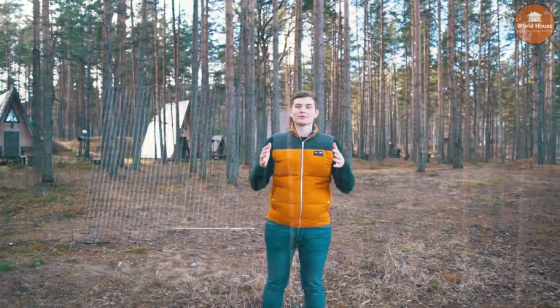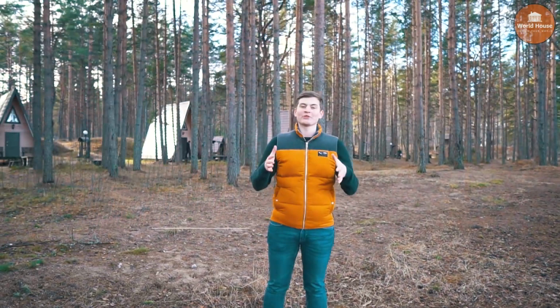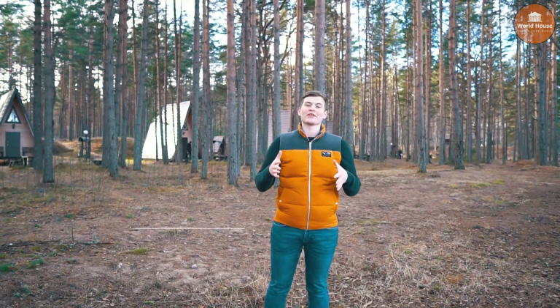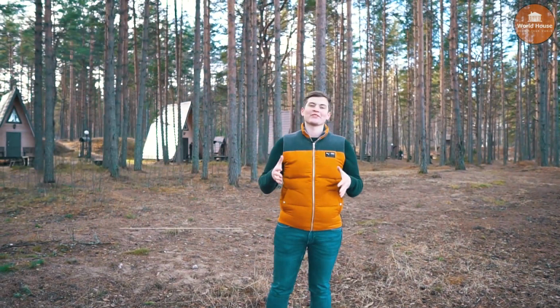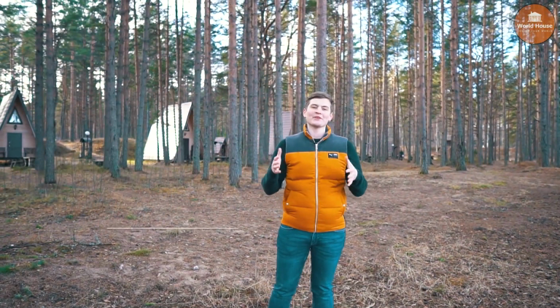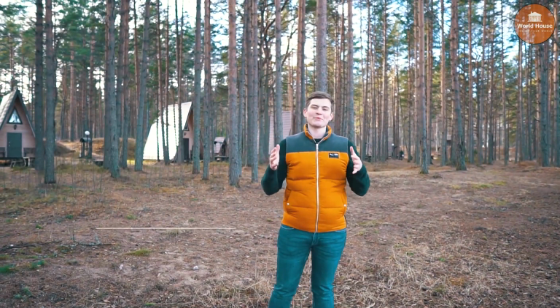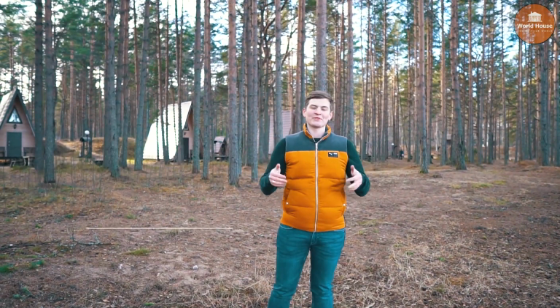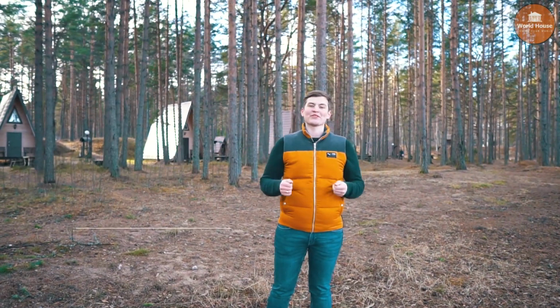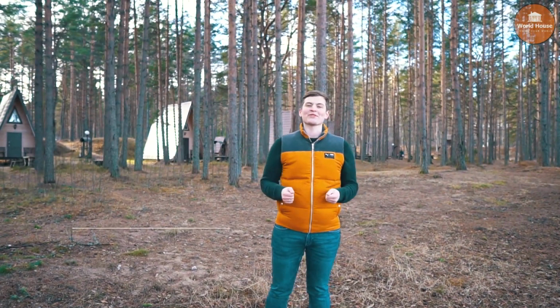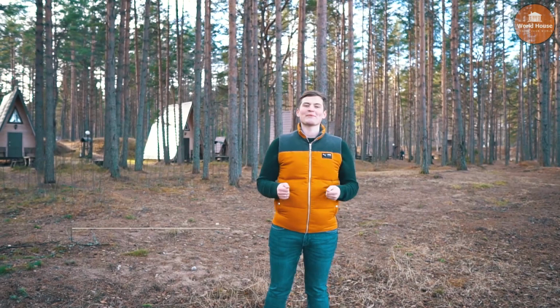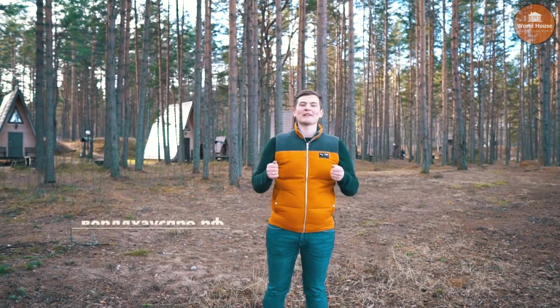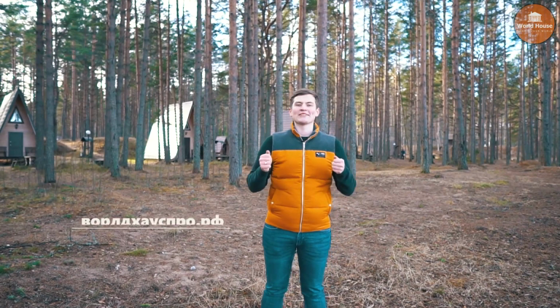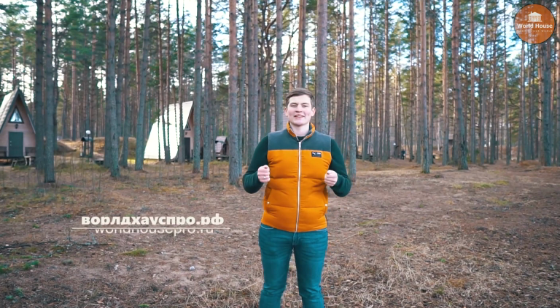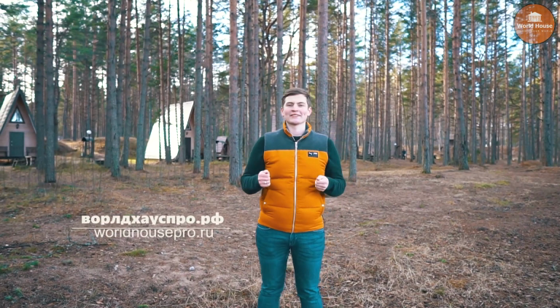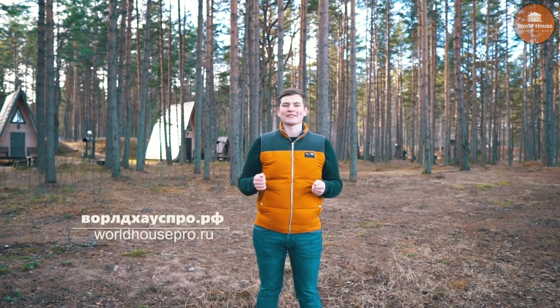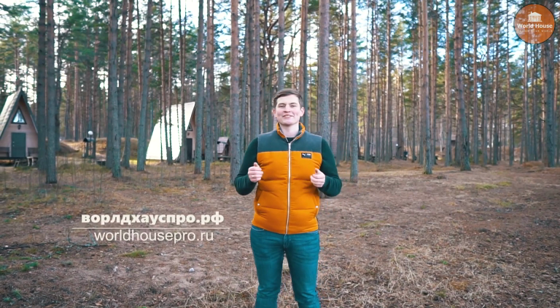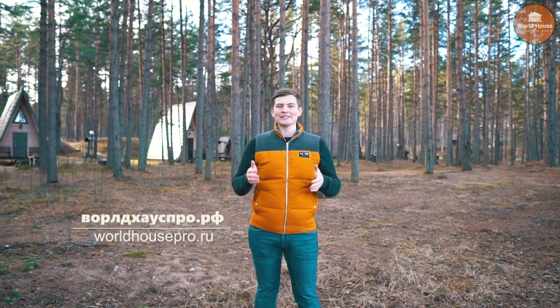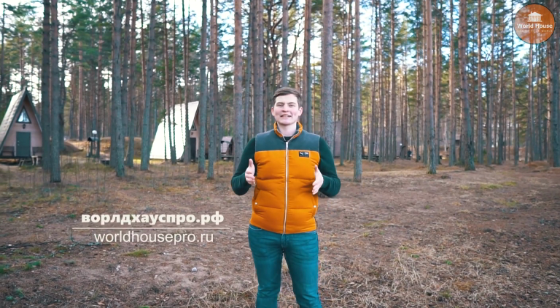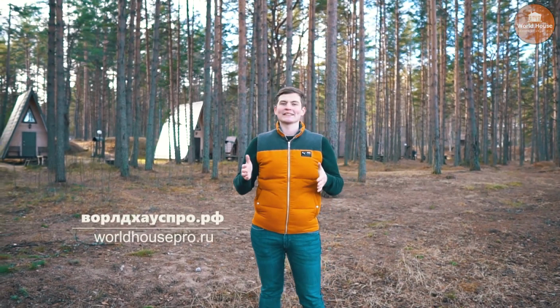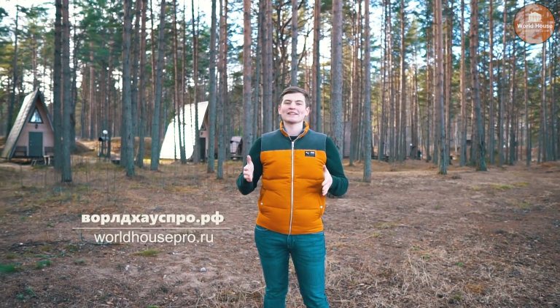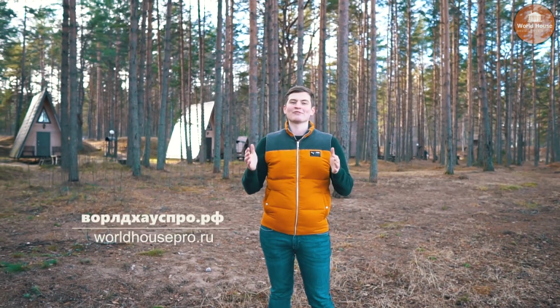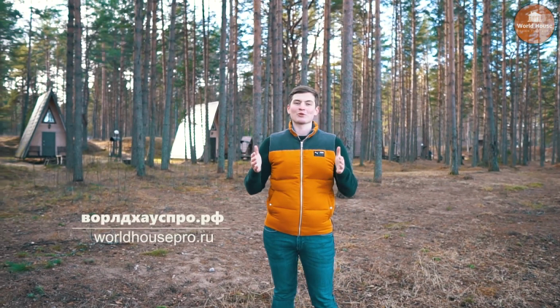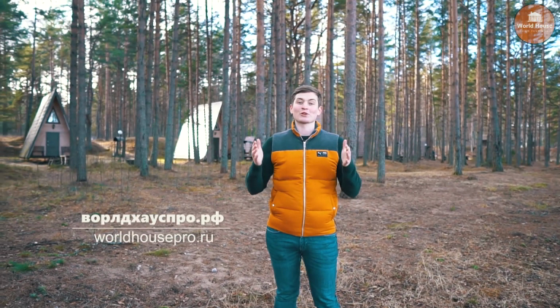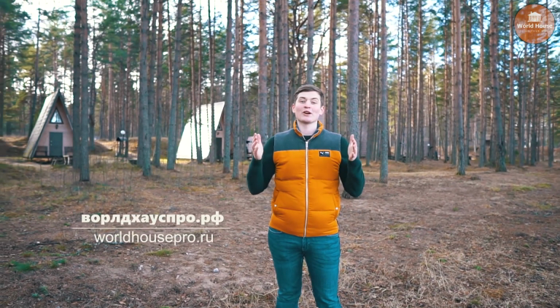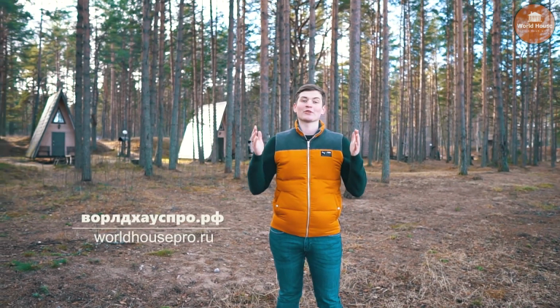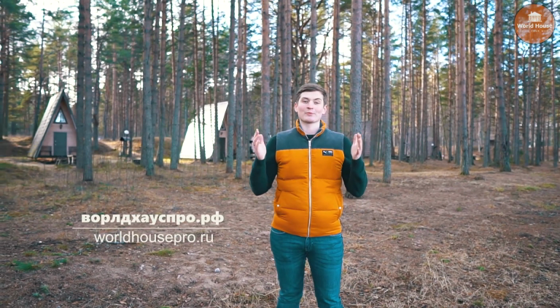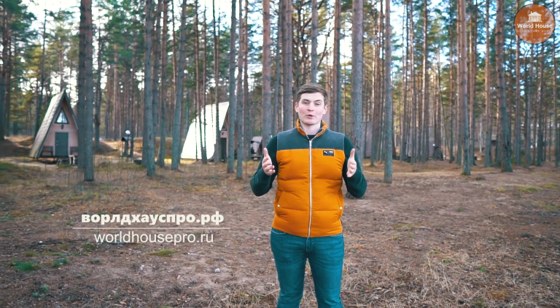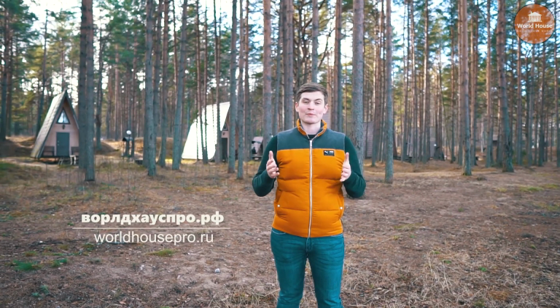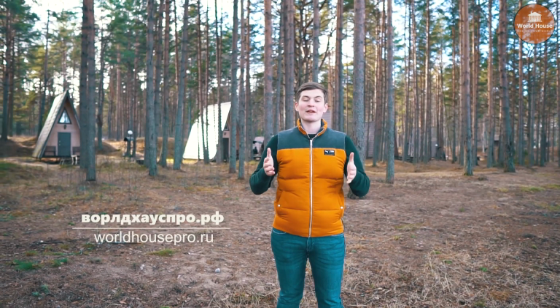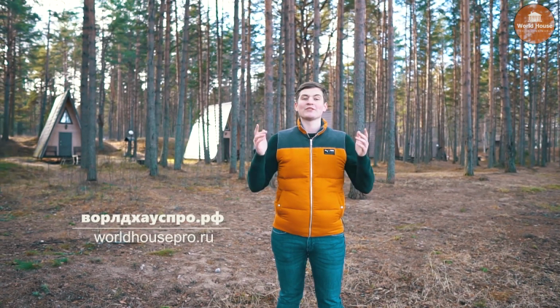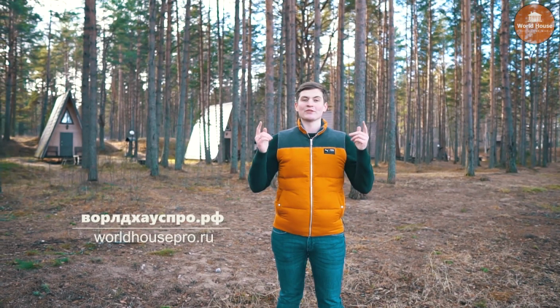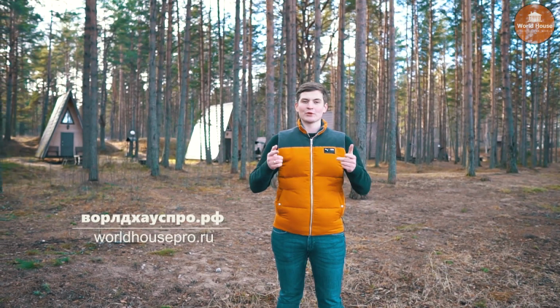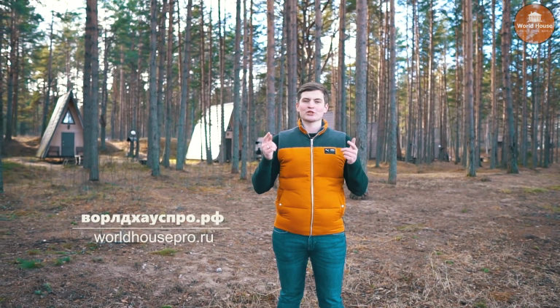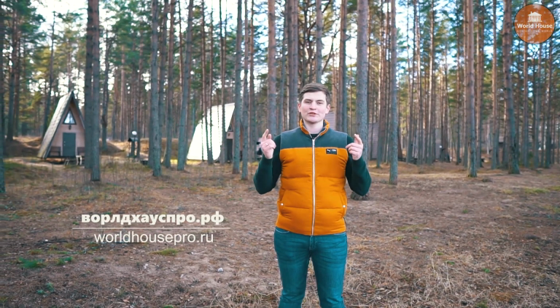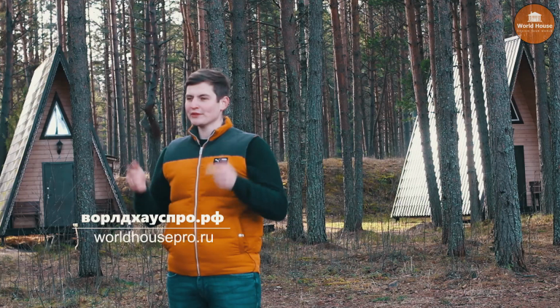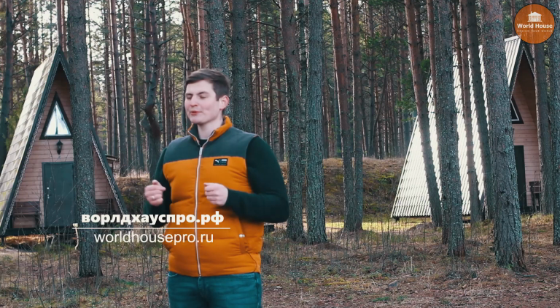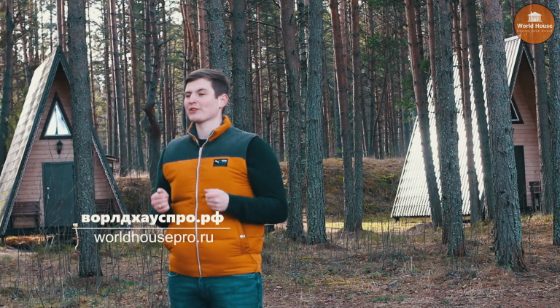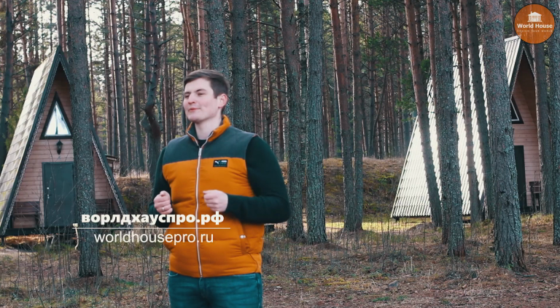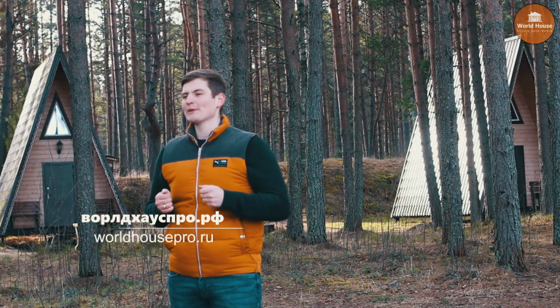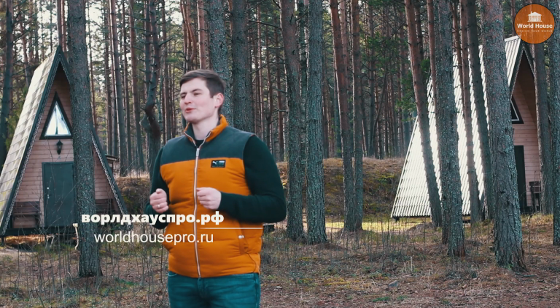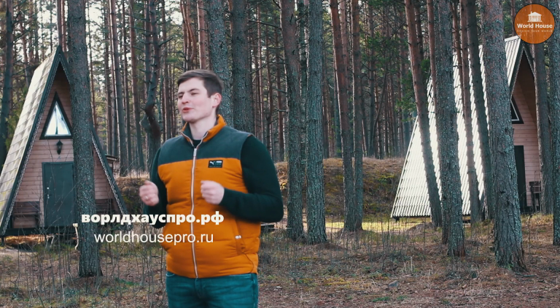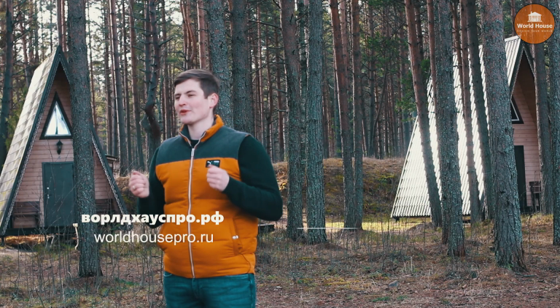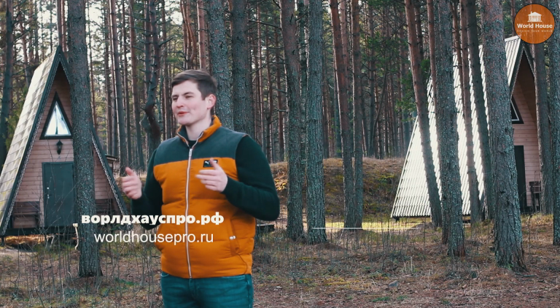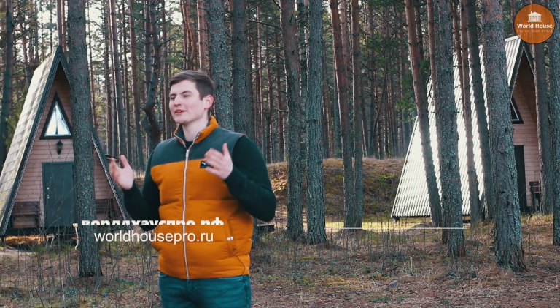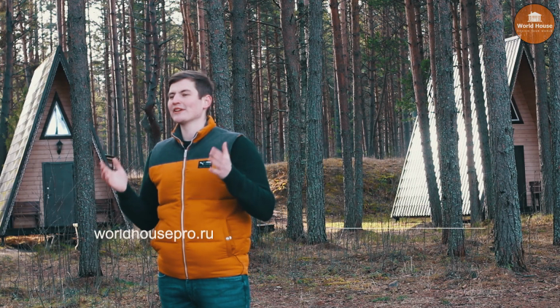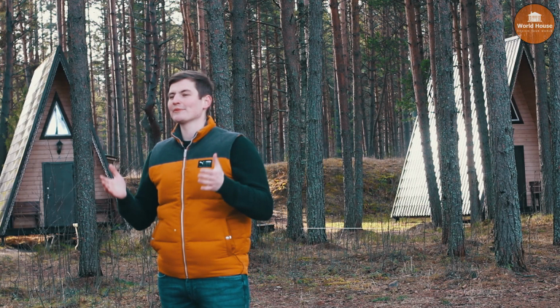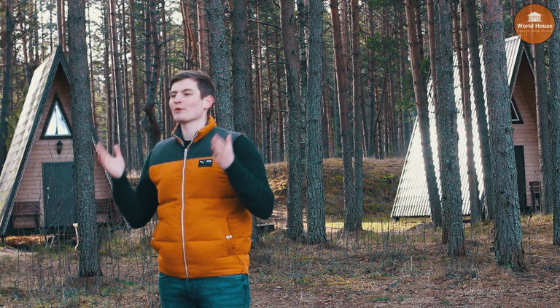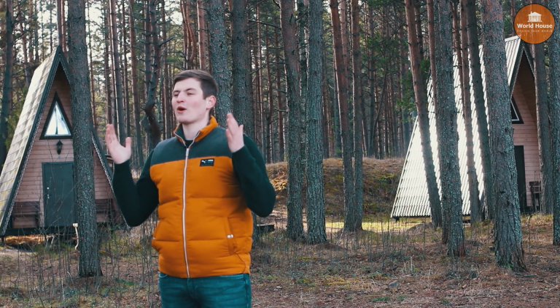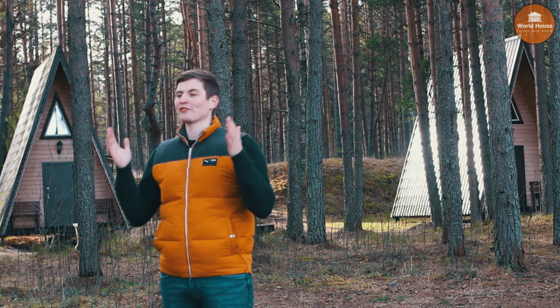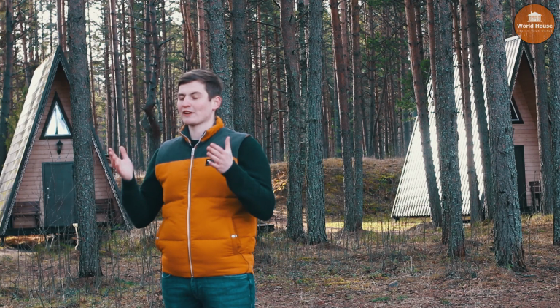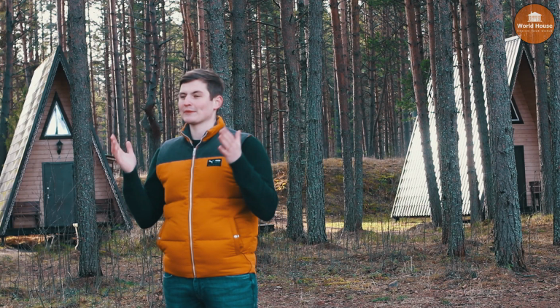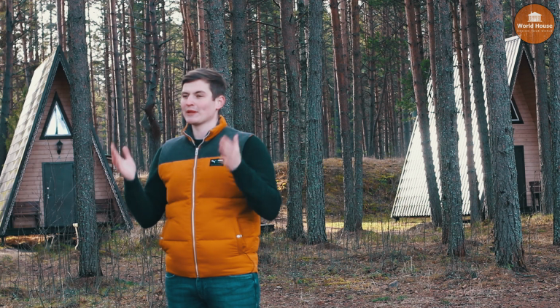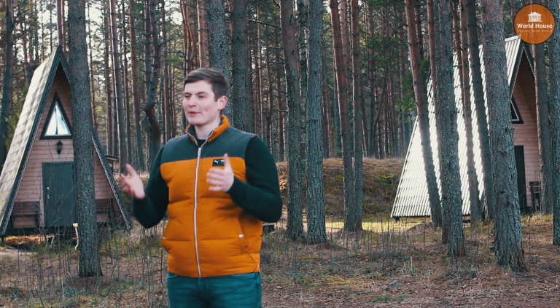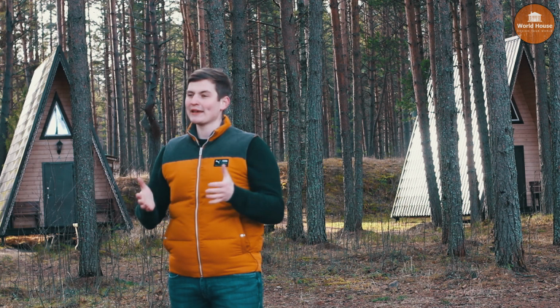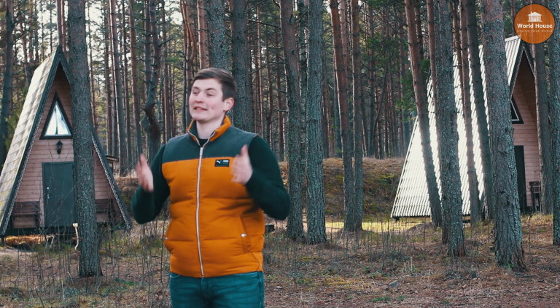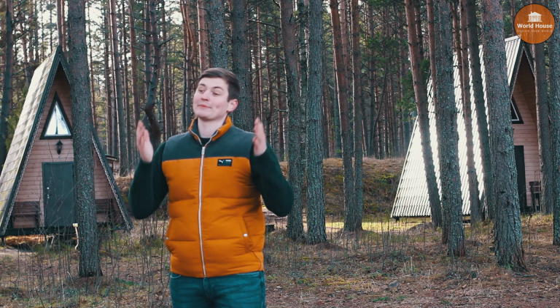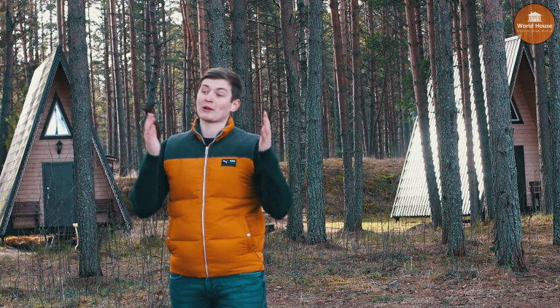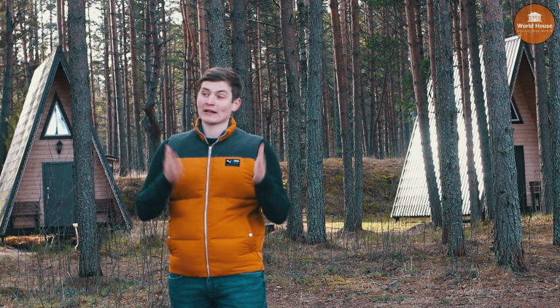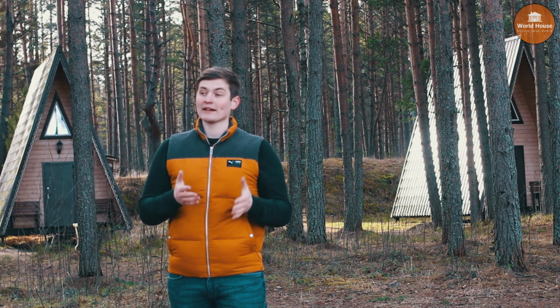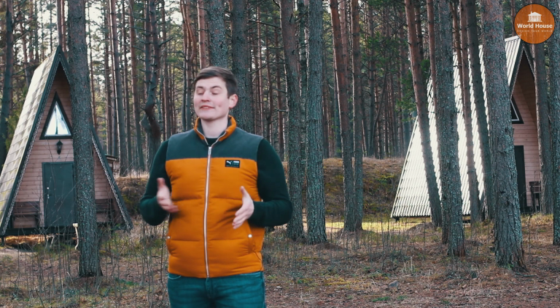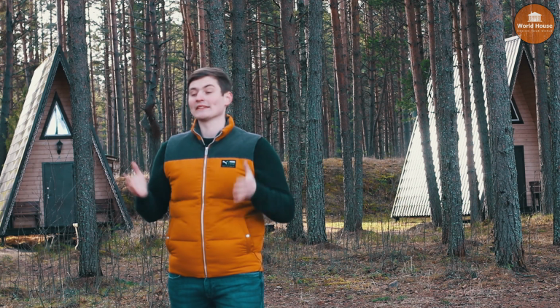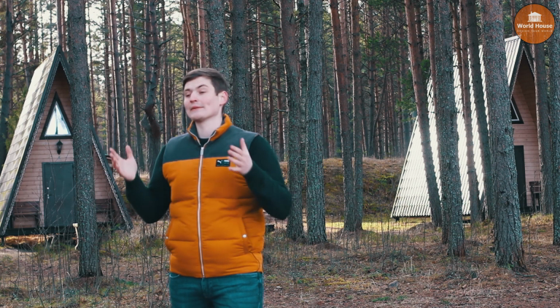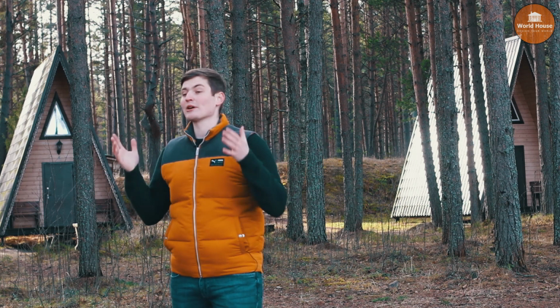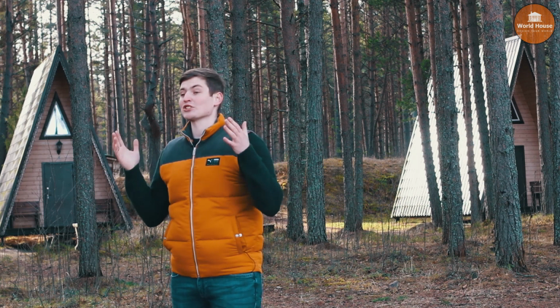Hello everyone! I'm Alexander and you're on the channel World House Pro. In today's episode, we will talk about A-frame homes, also known as carcass homes.